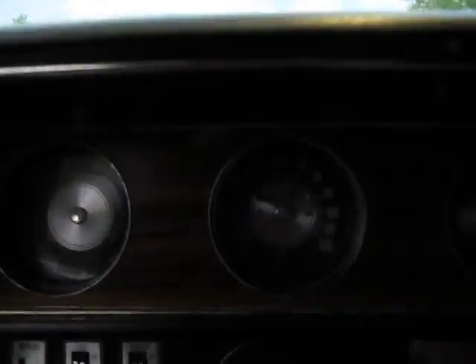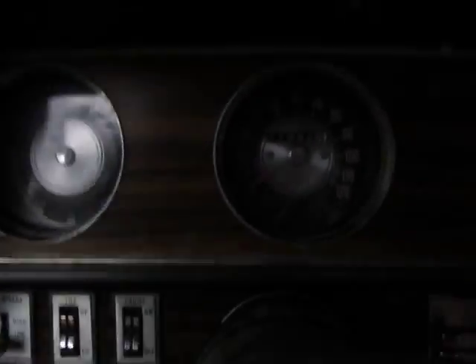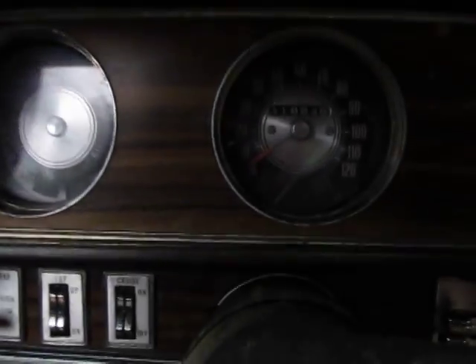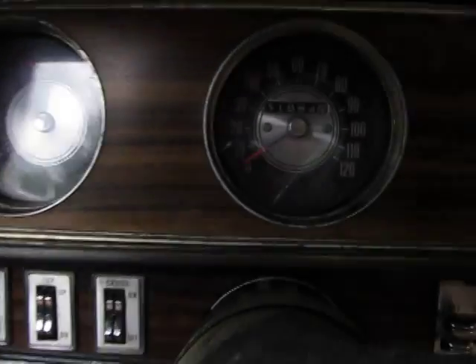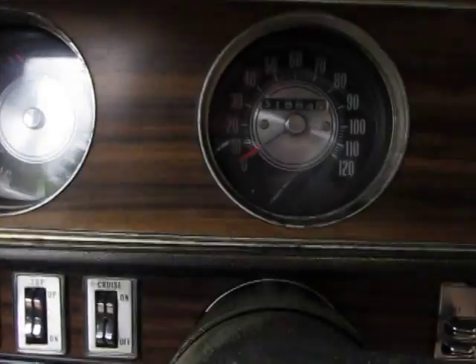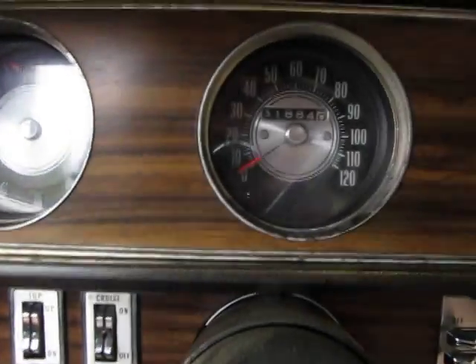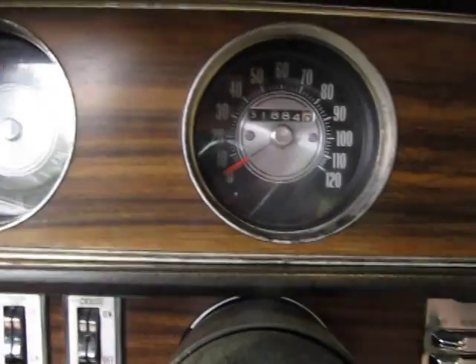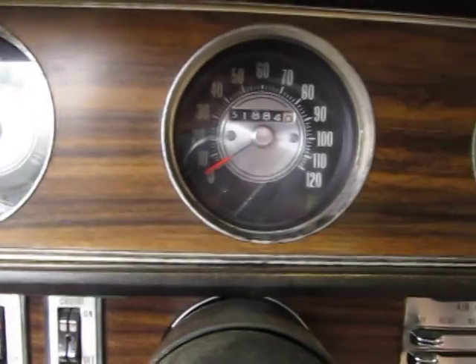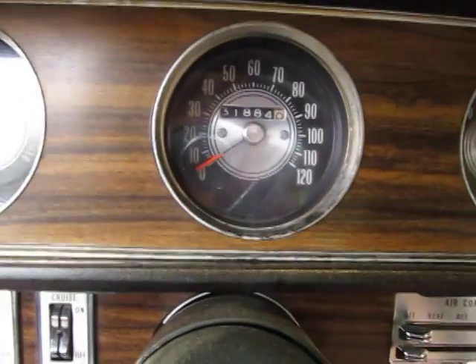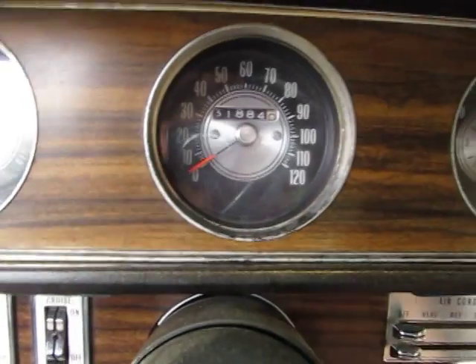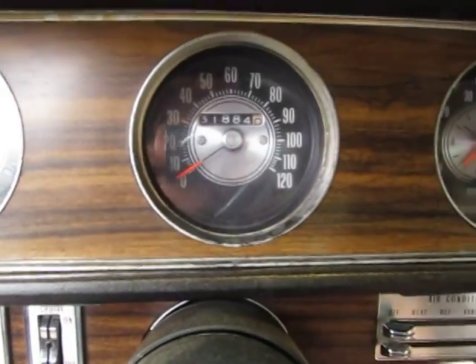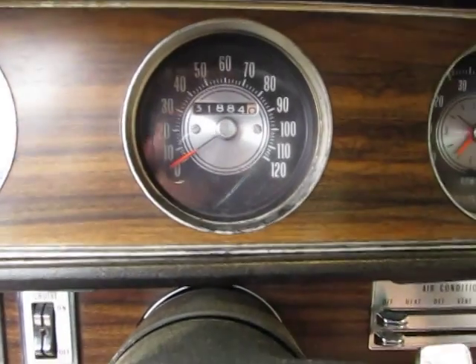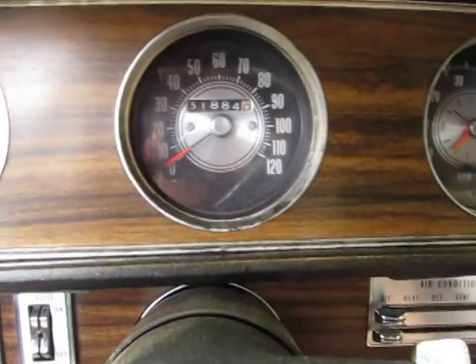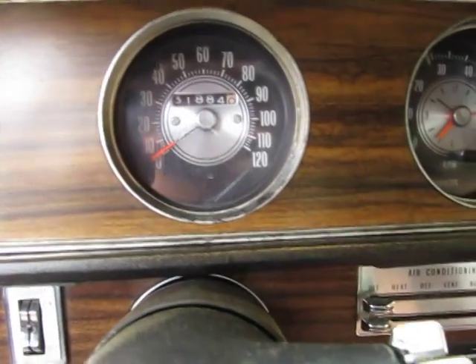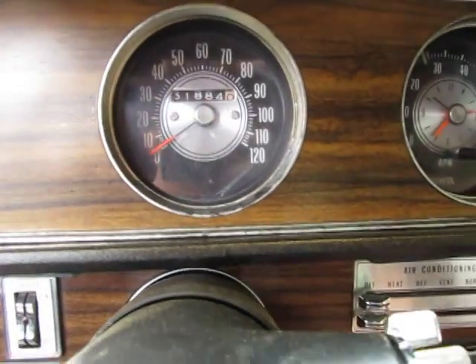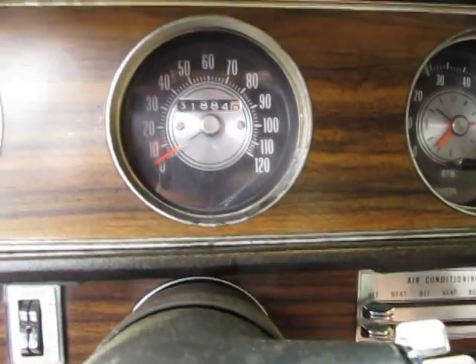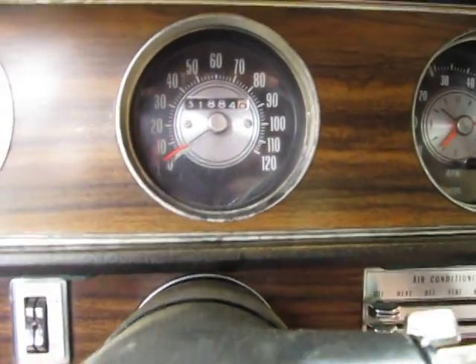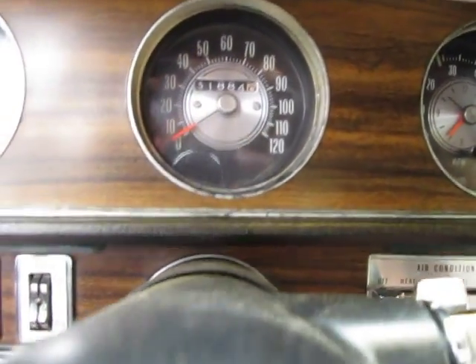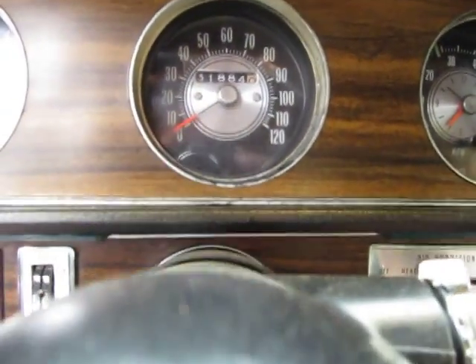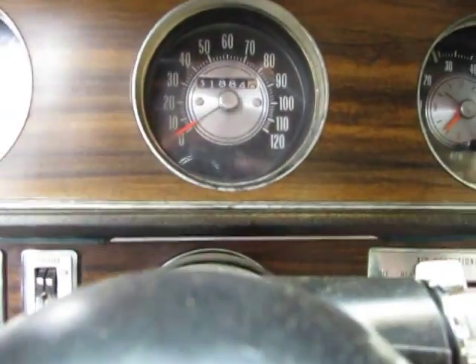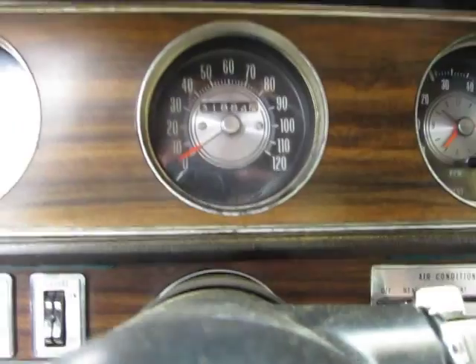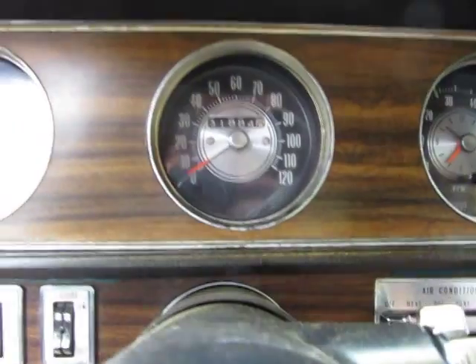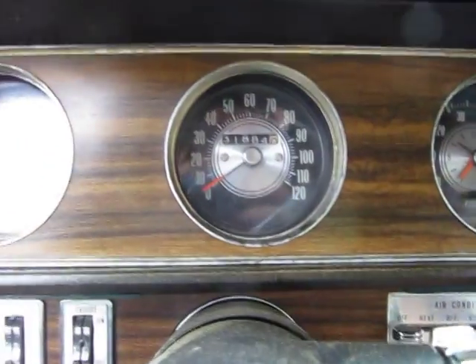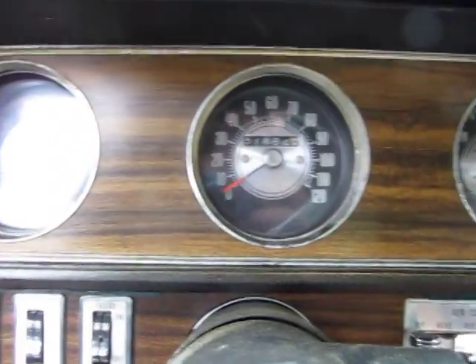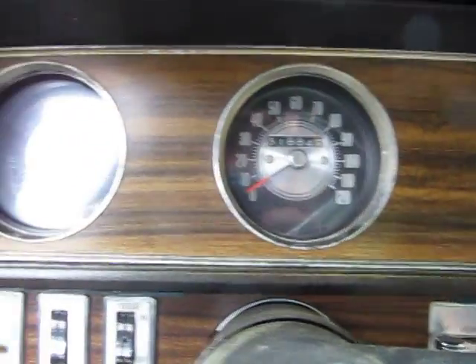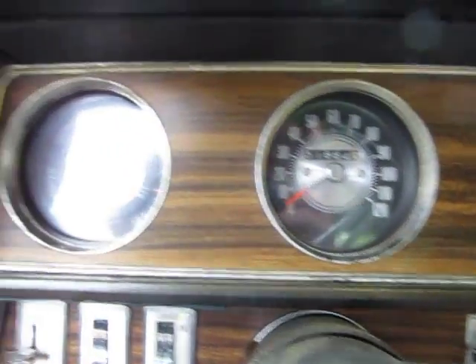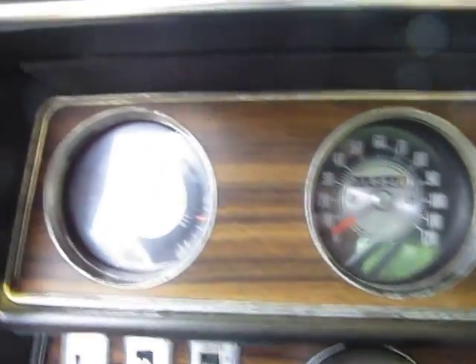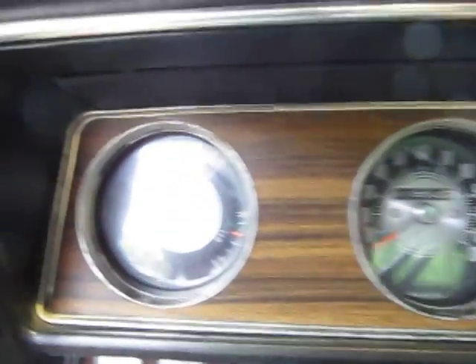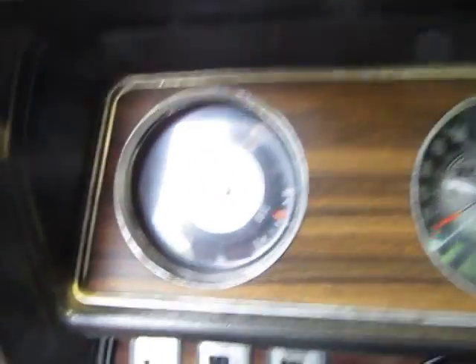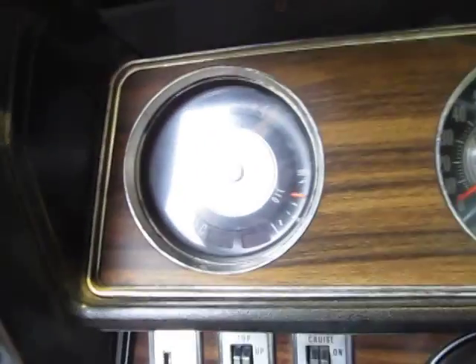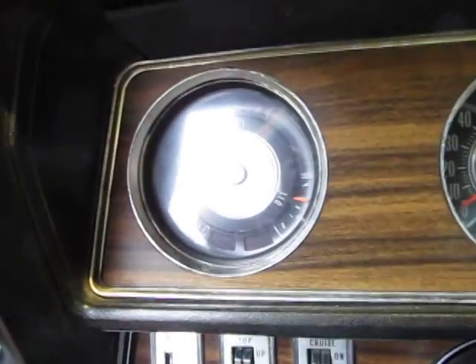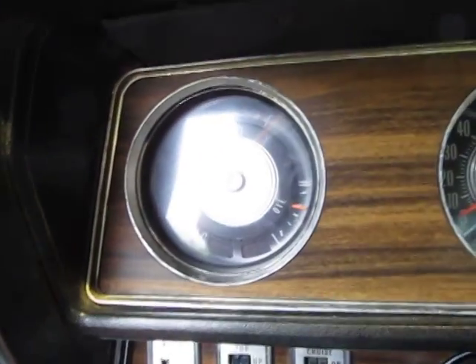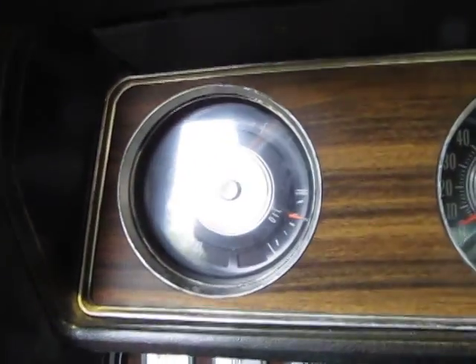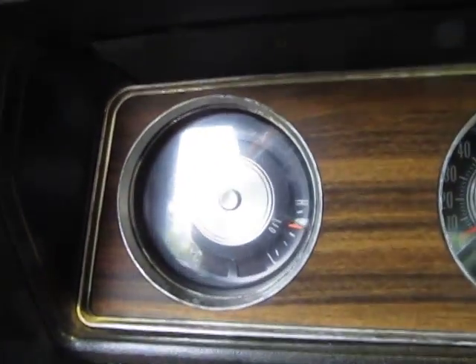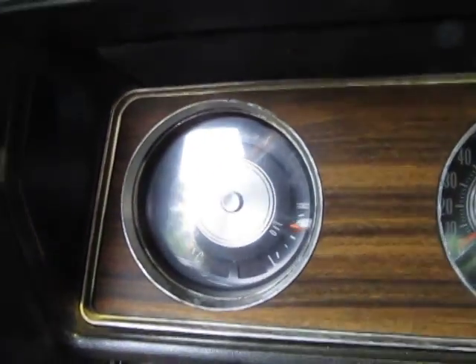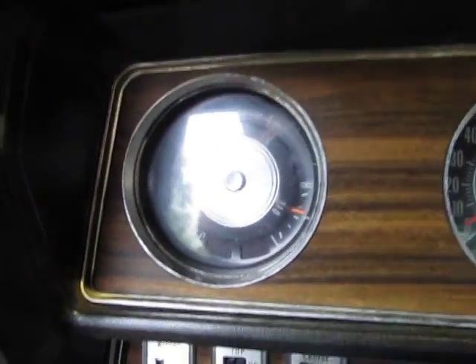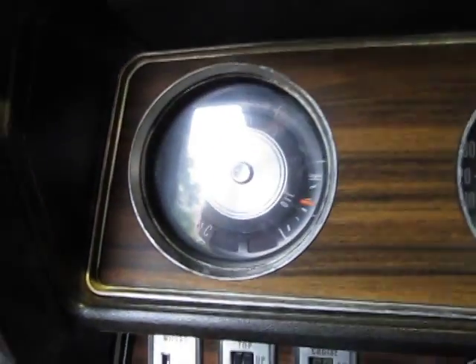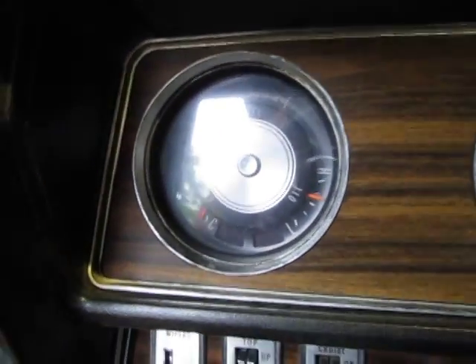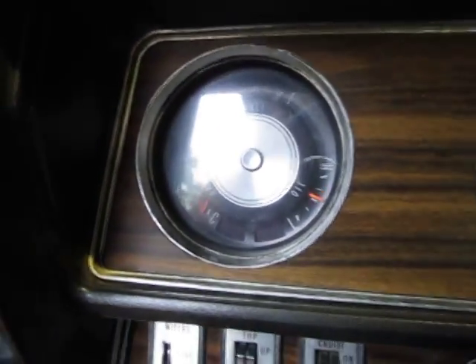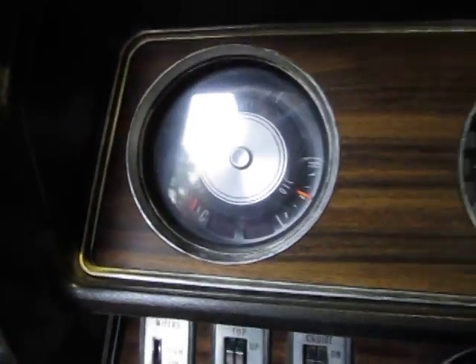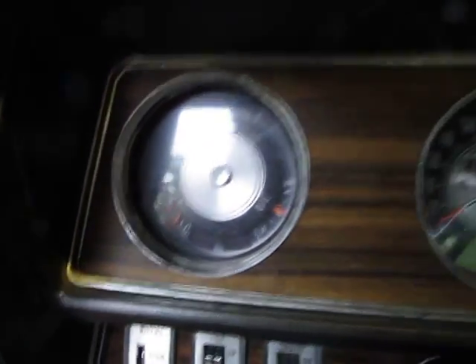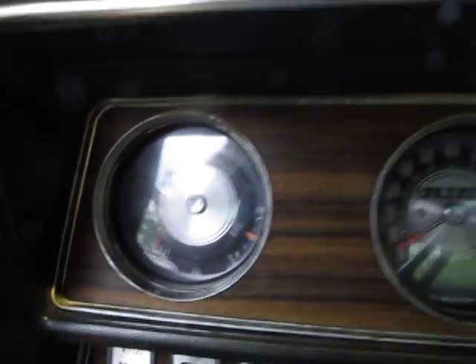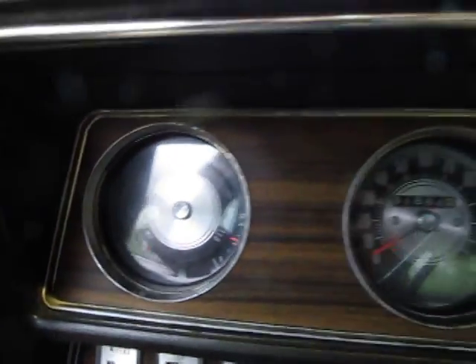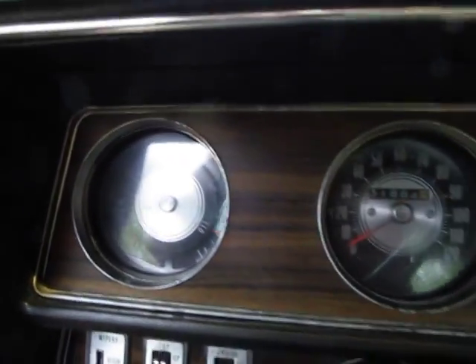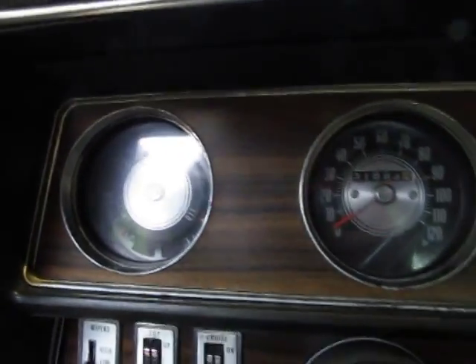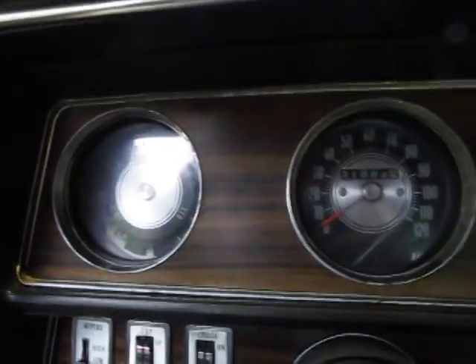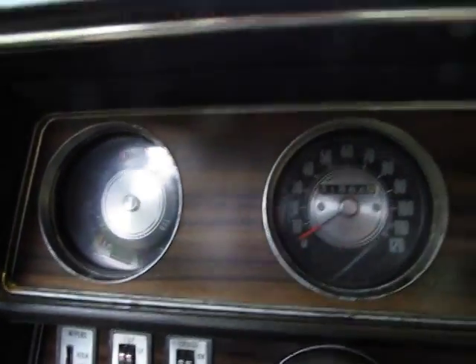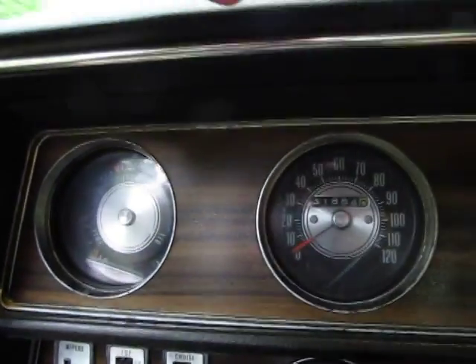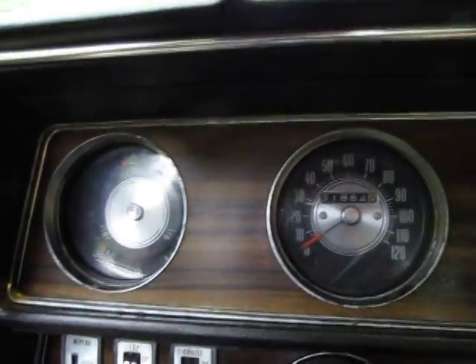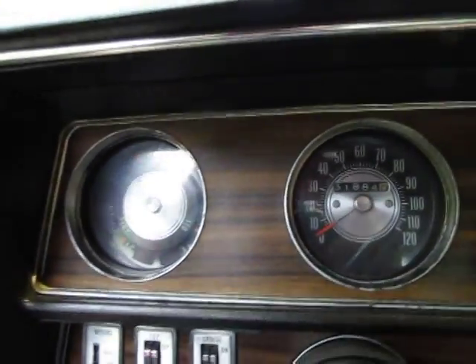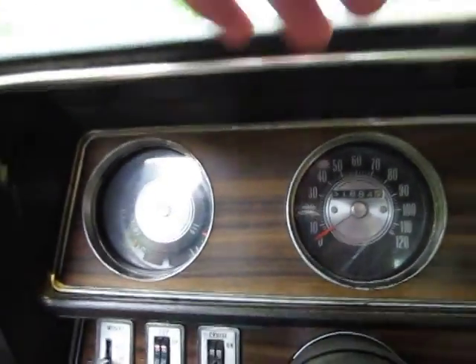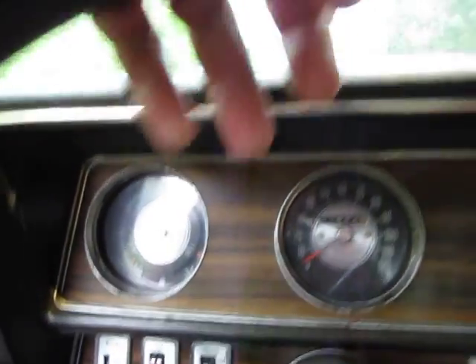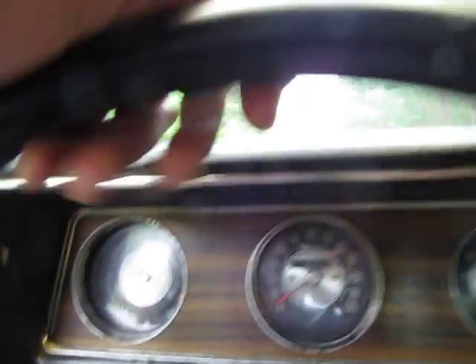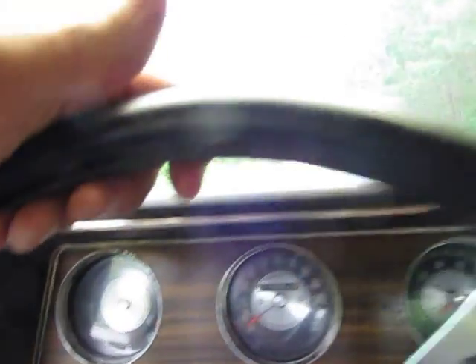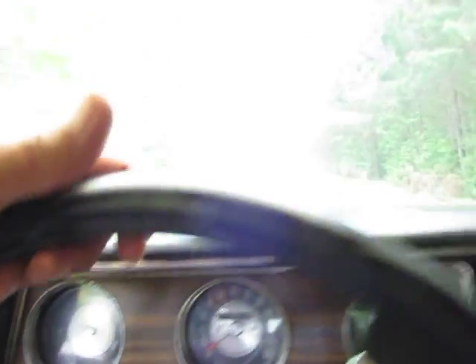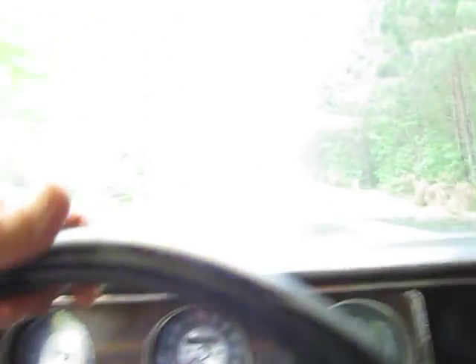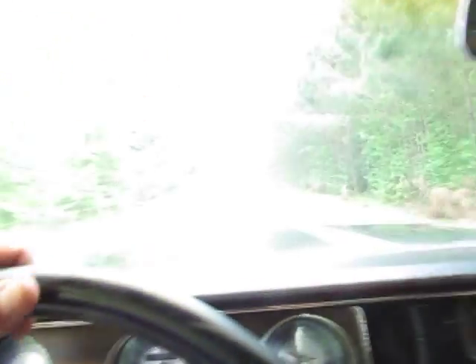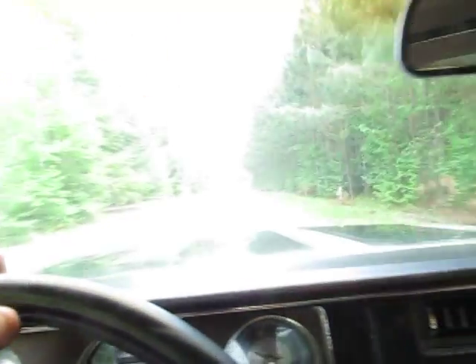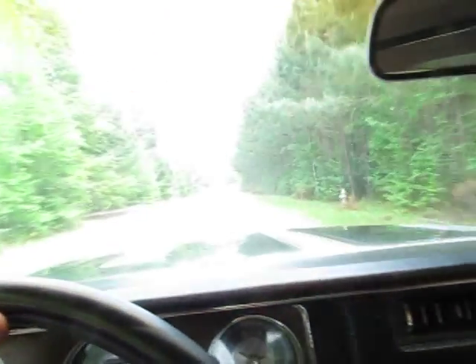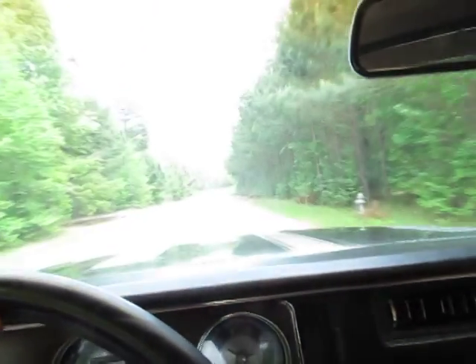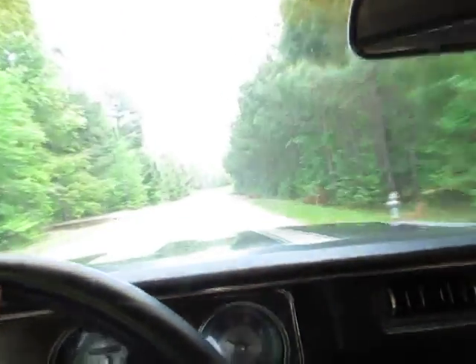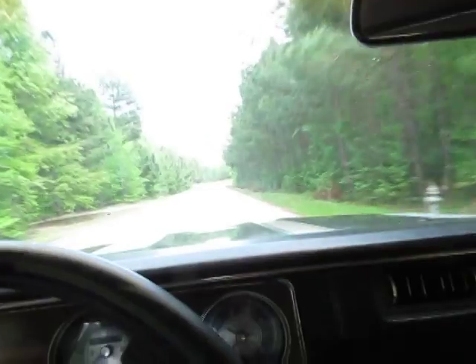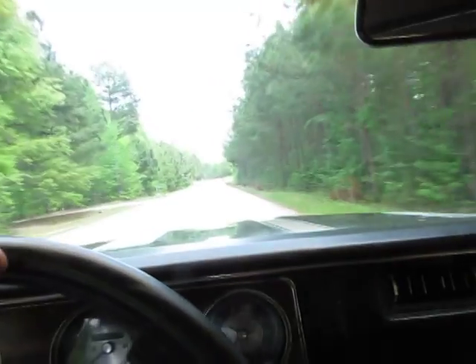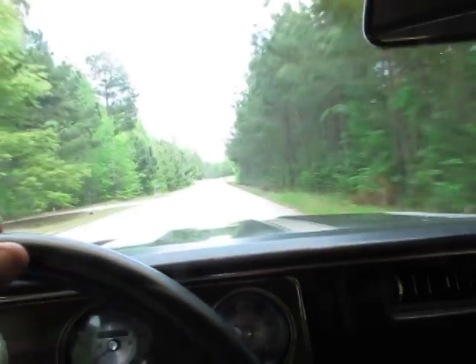It looks like the speedometer is now hooked up. The oil pressure gauge does work, the temp gauge works, and I believe the fuel gauge works.